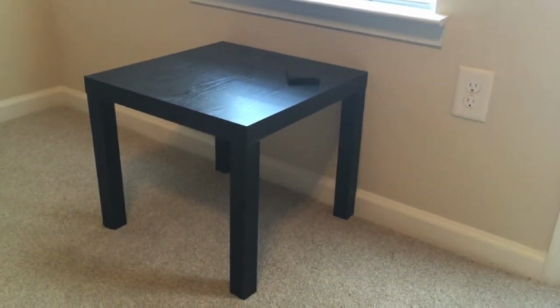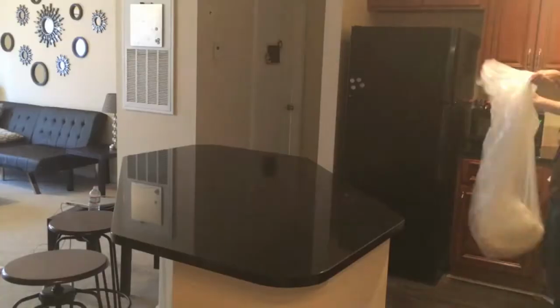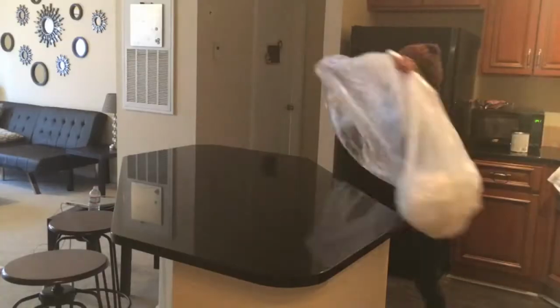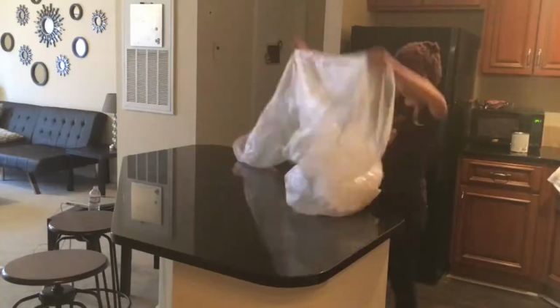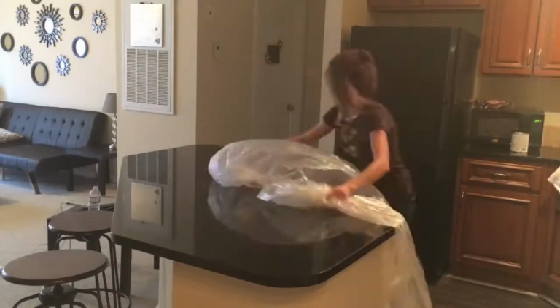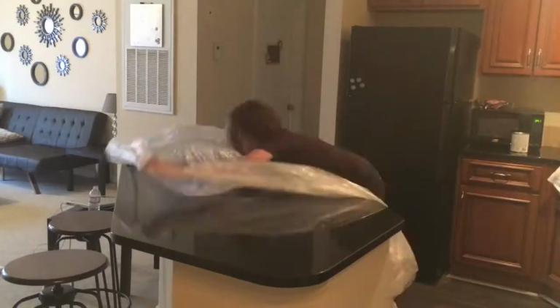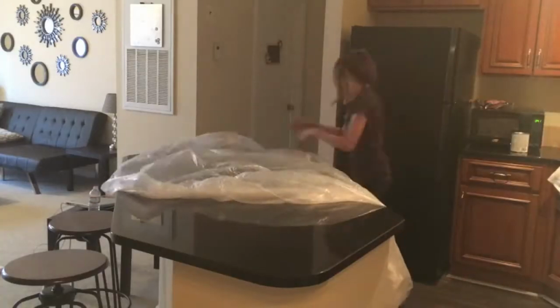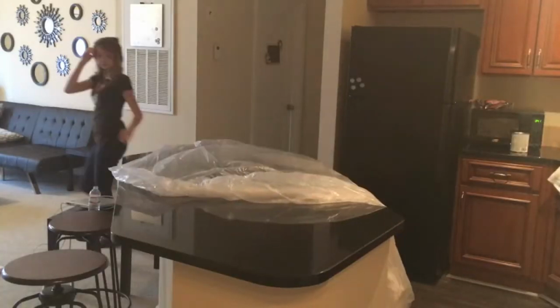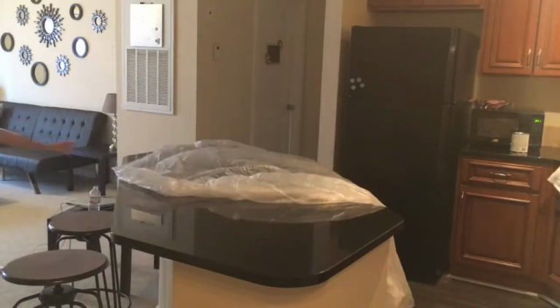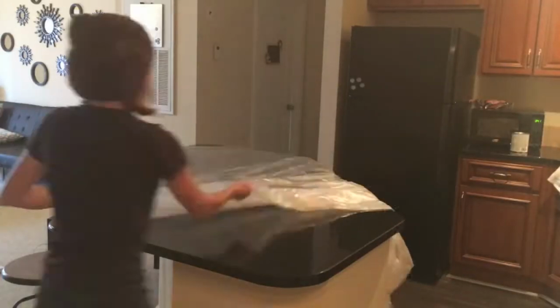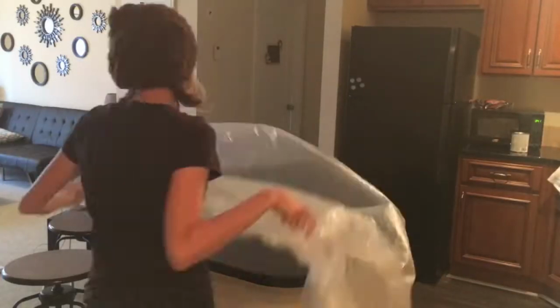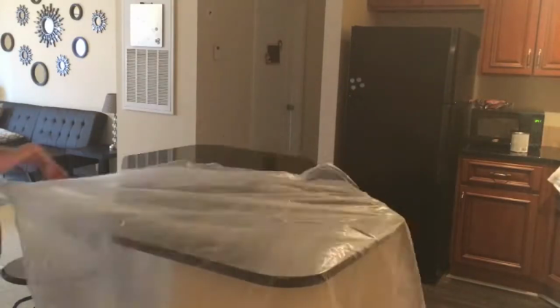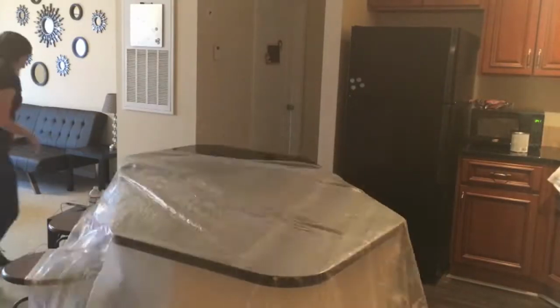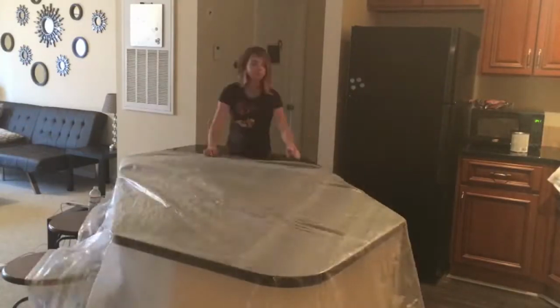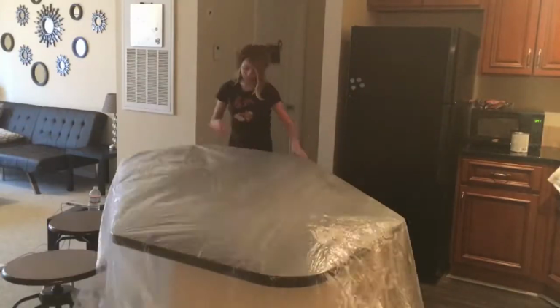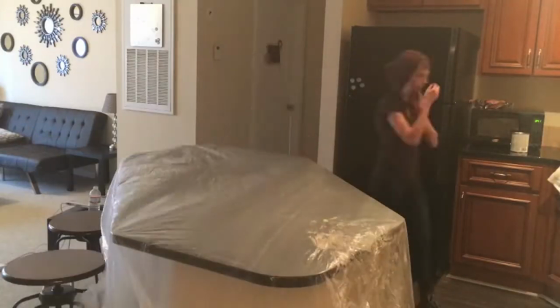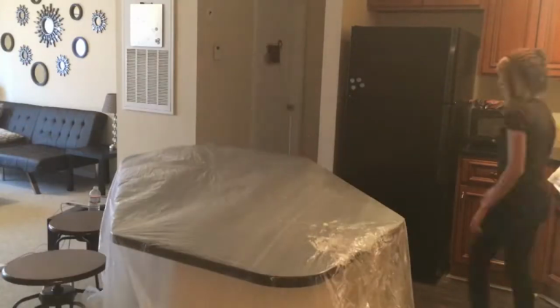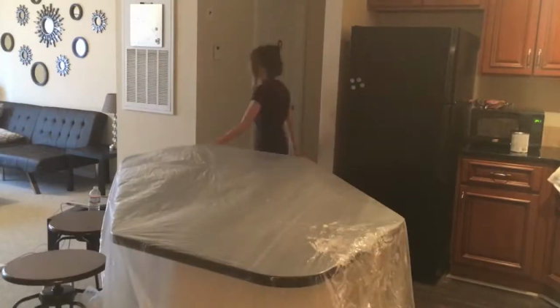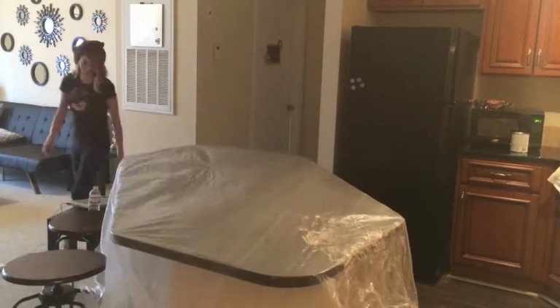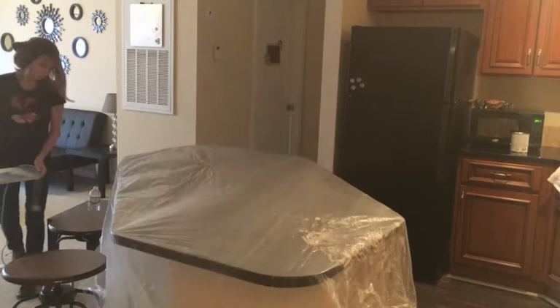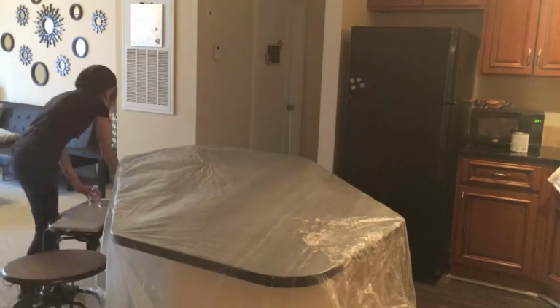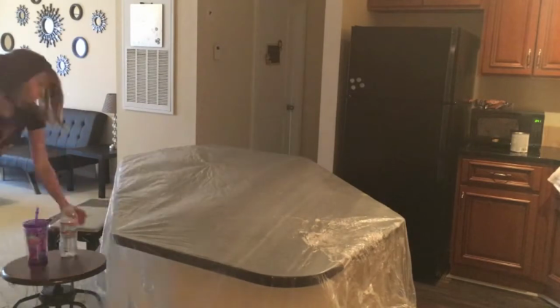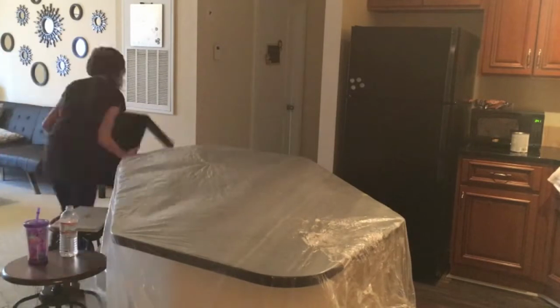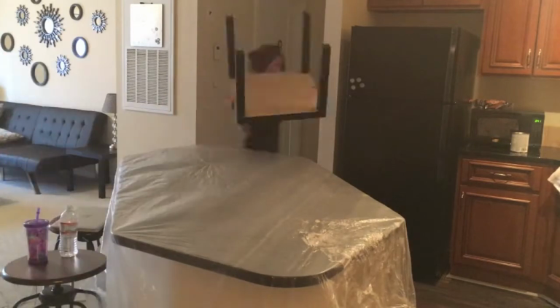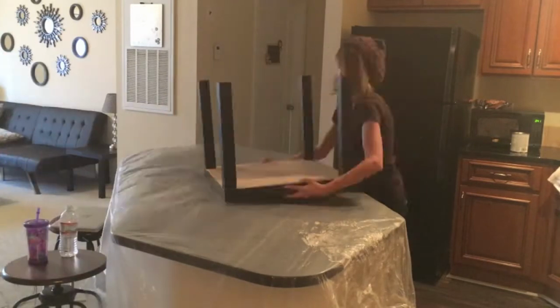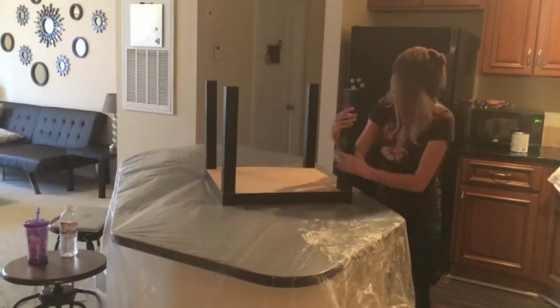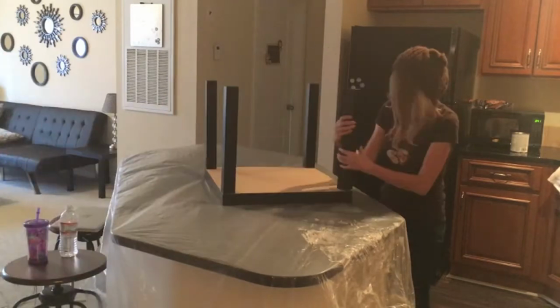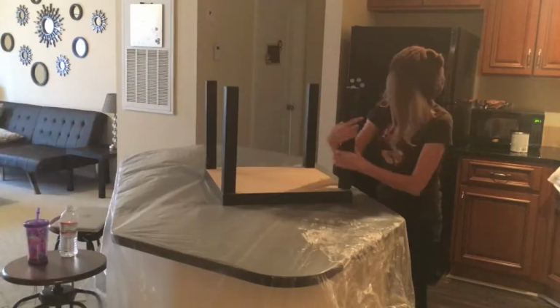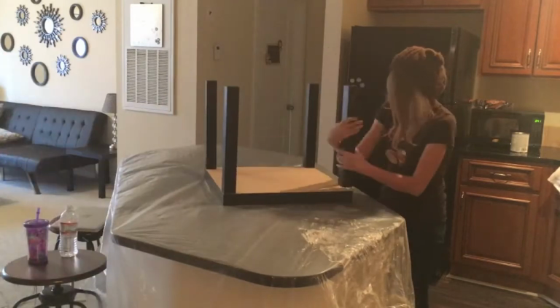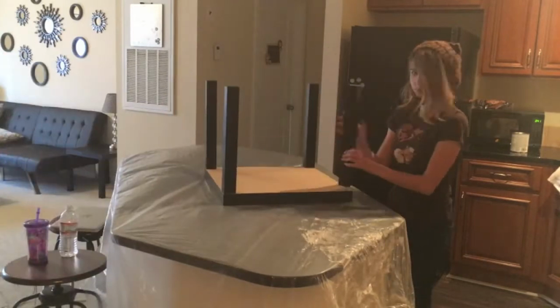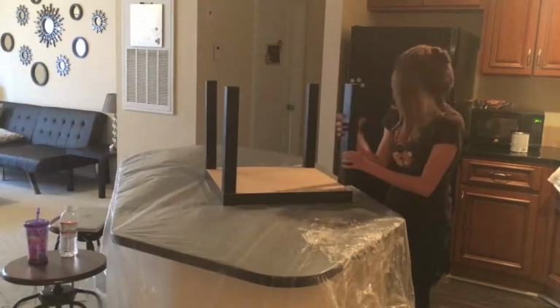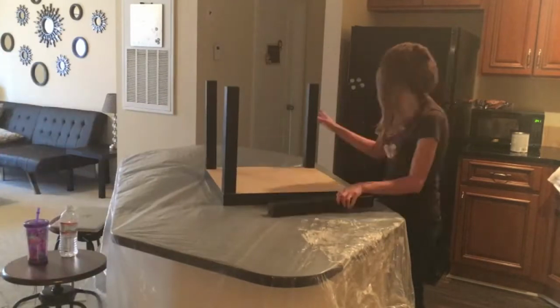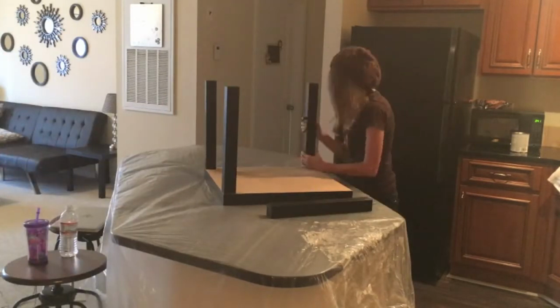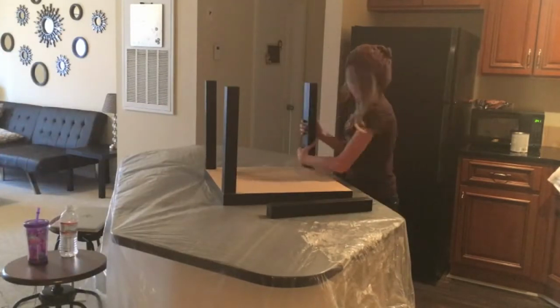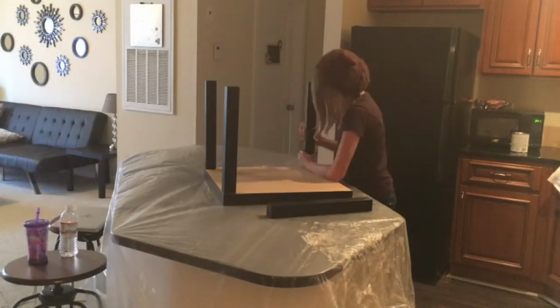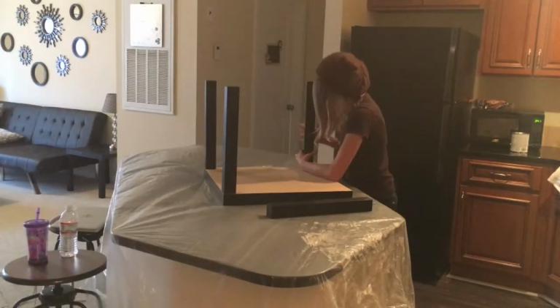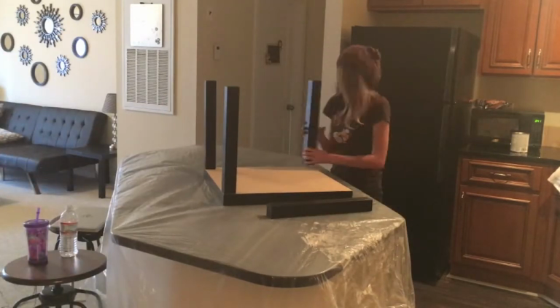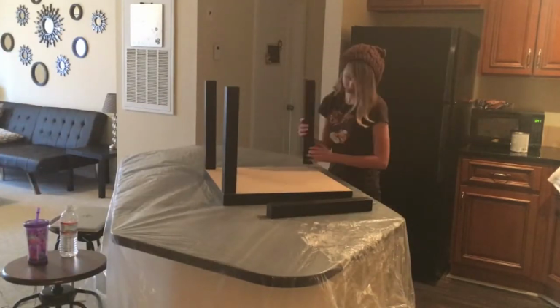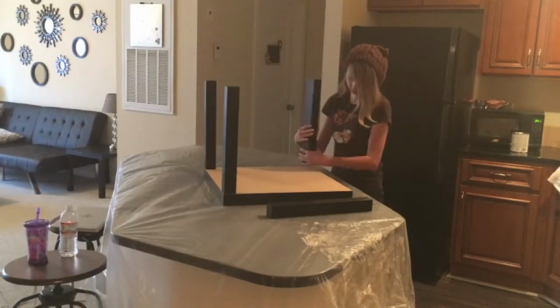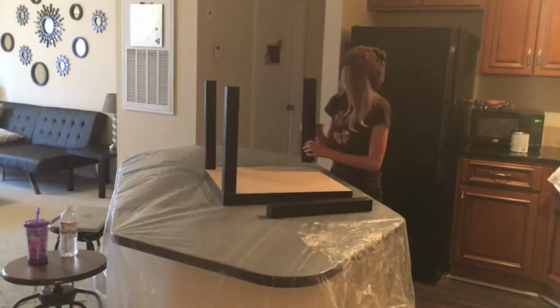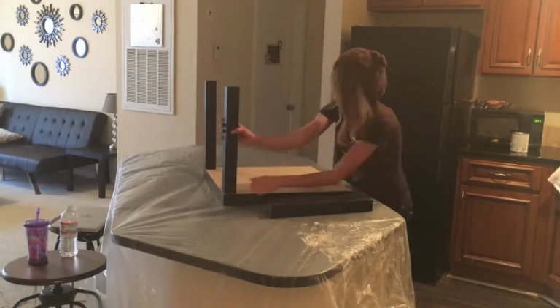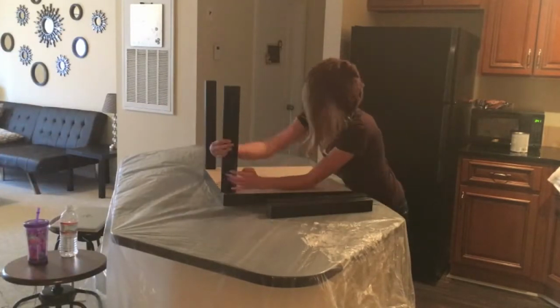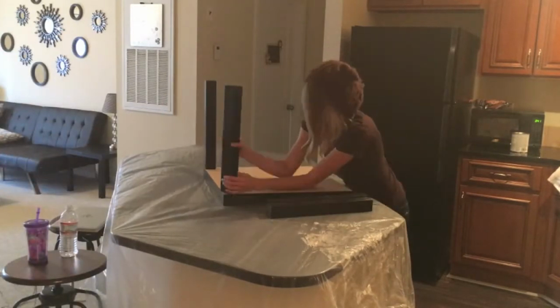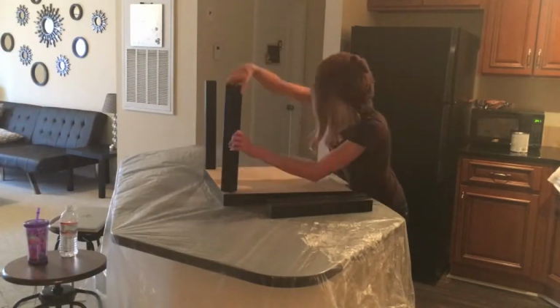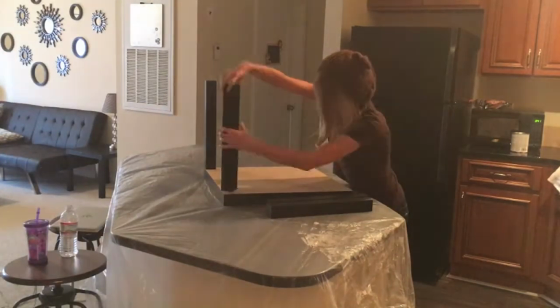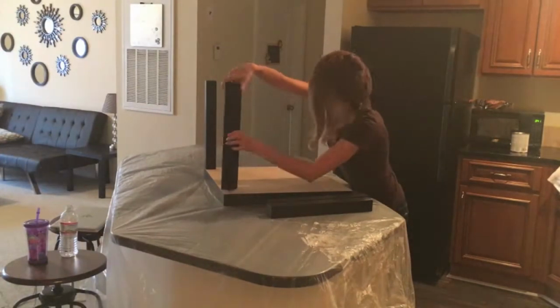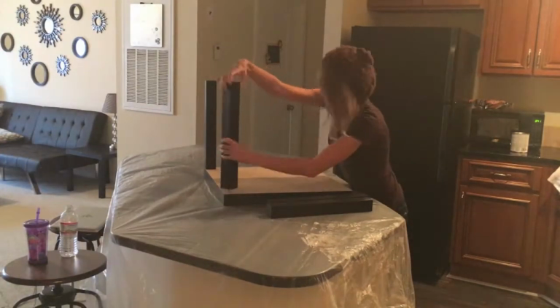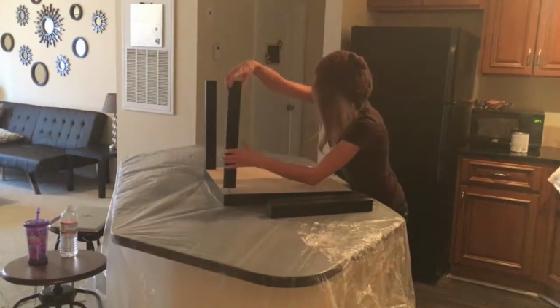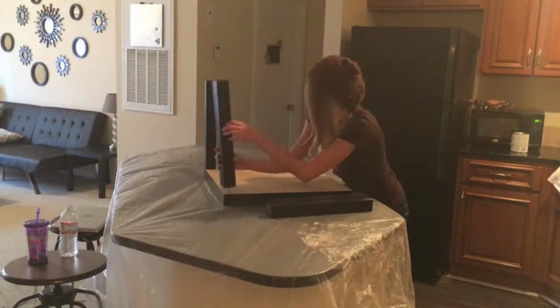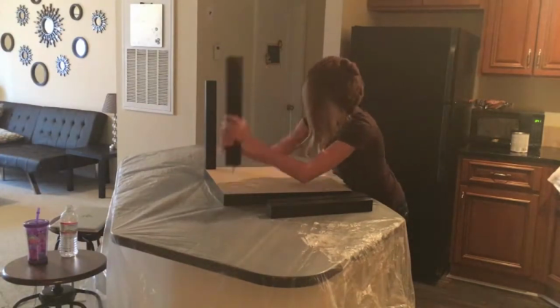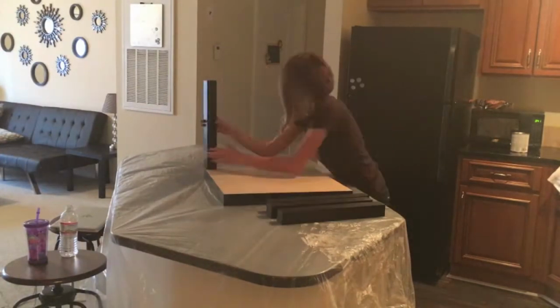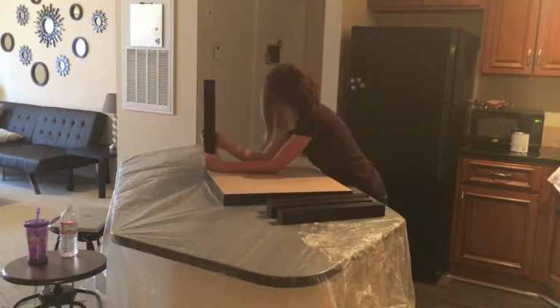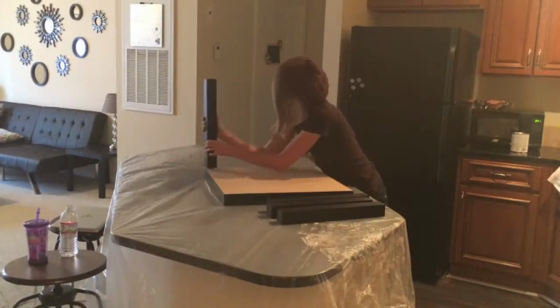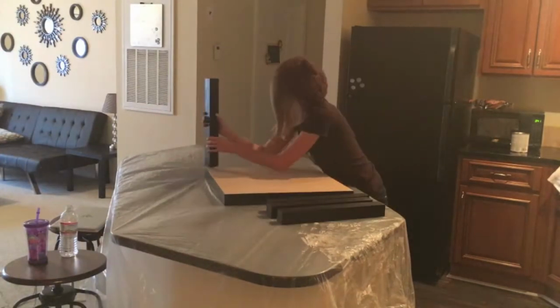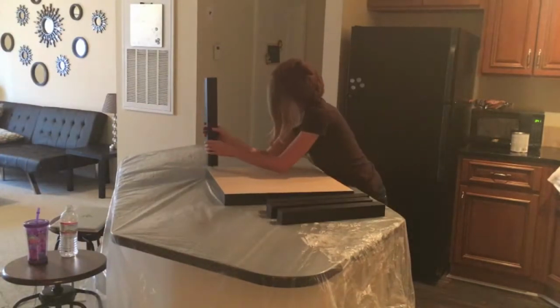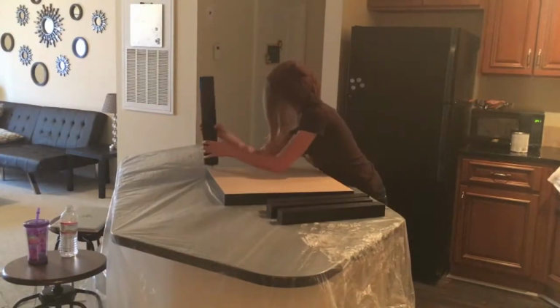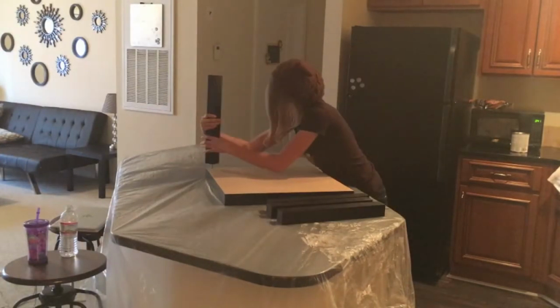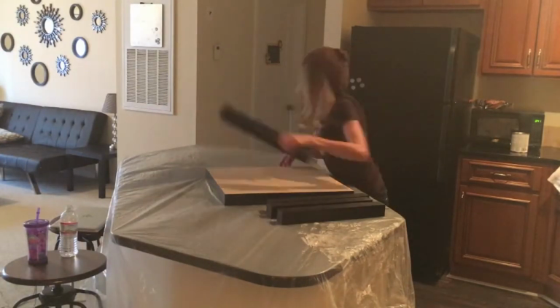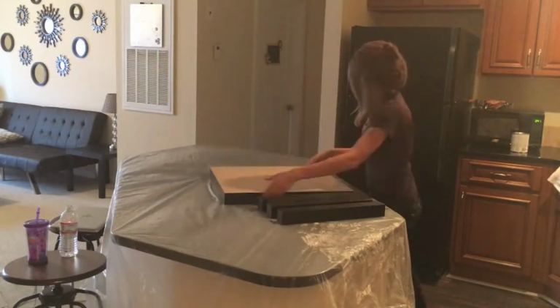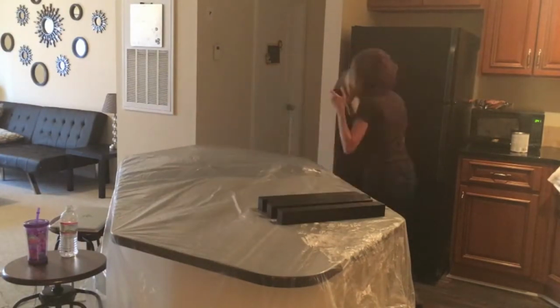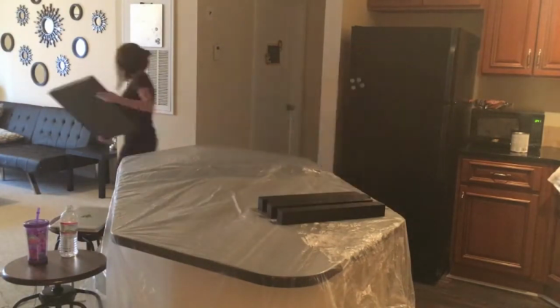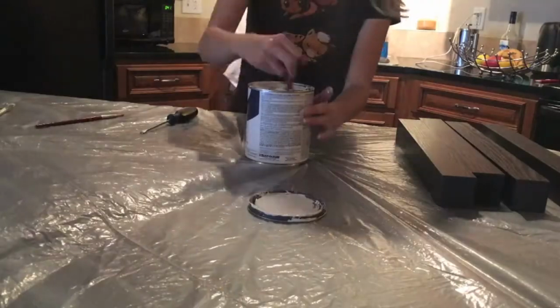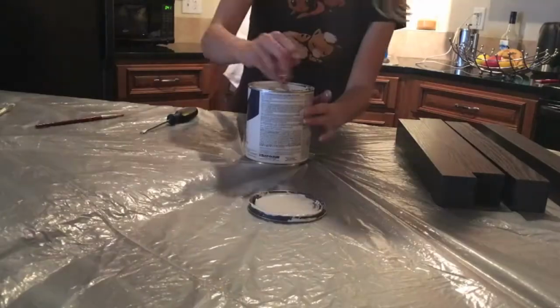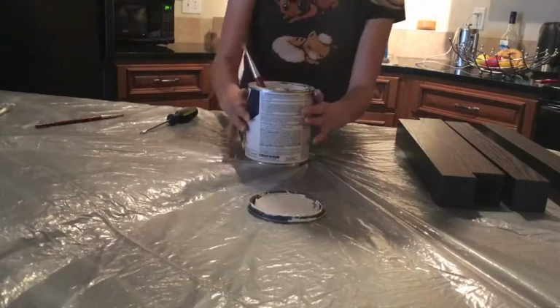Now I'm putting down some plastic because I want the deposit back on my apartment, and I'm going to be unscrewing the legs and setting the table top aside for later.